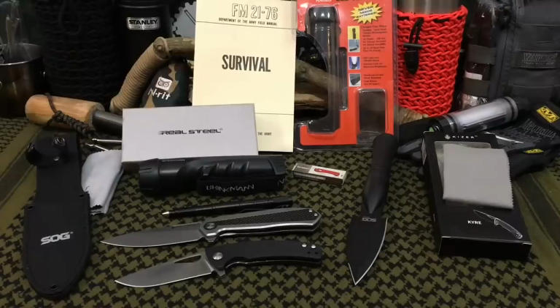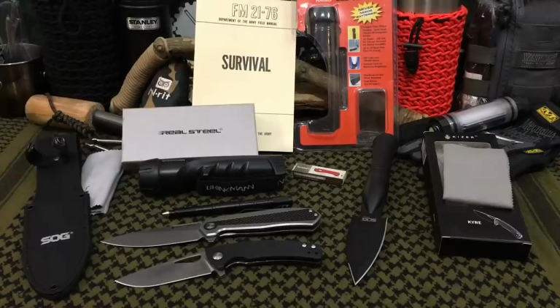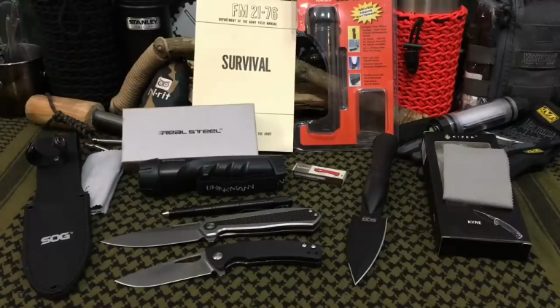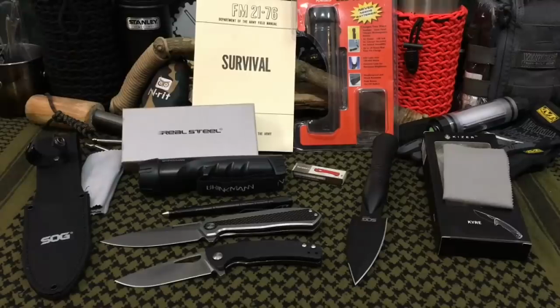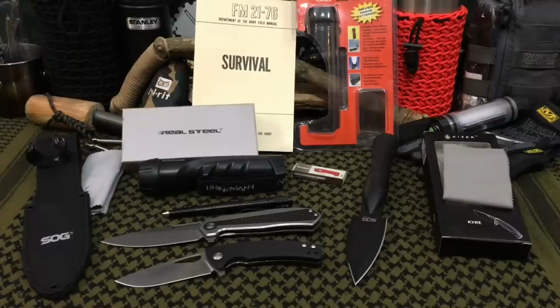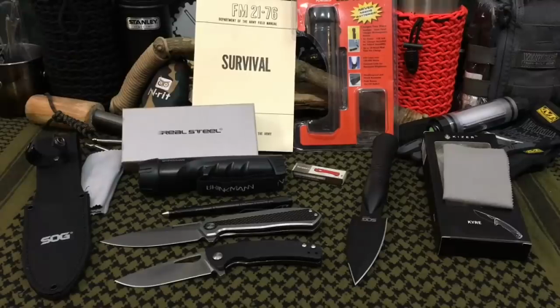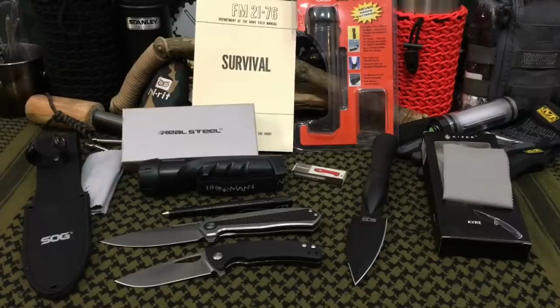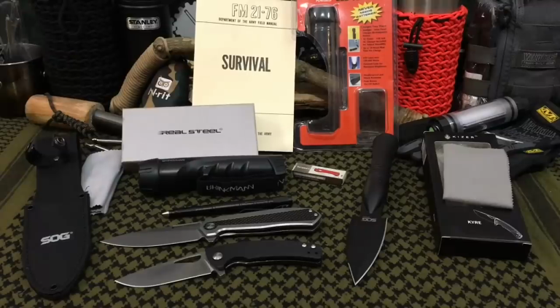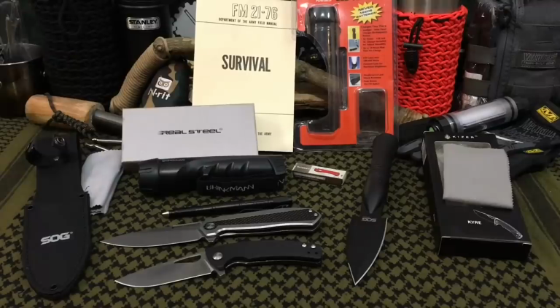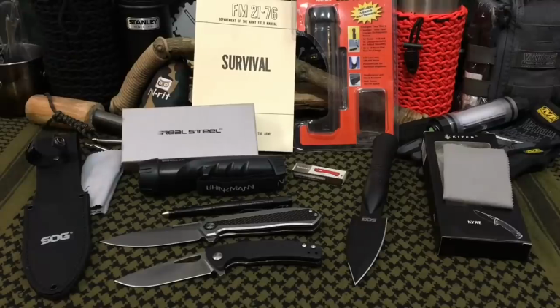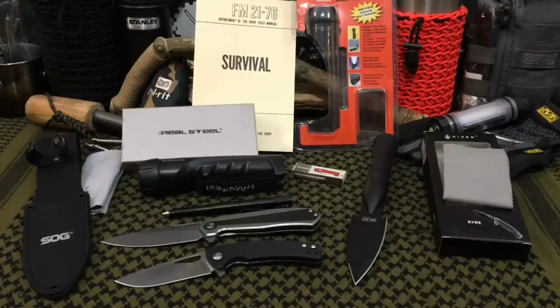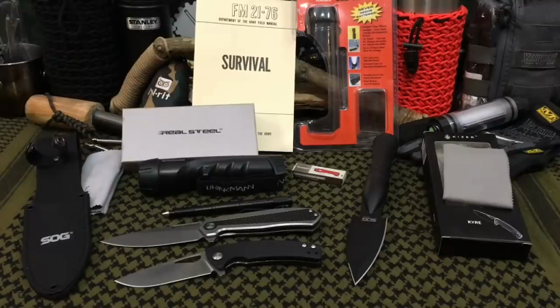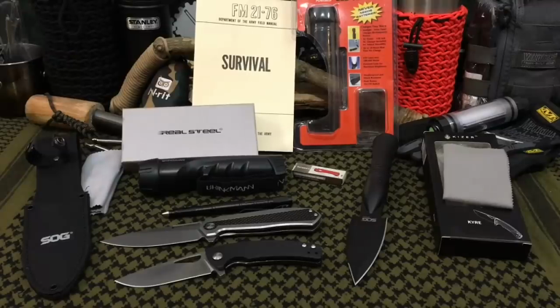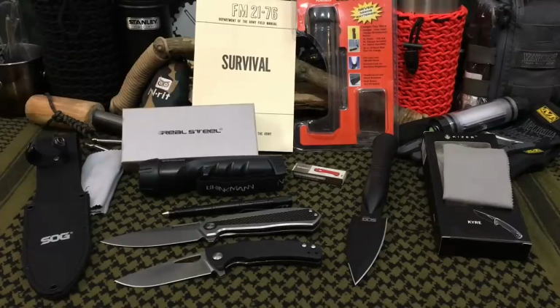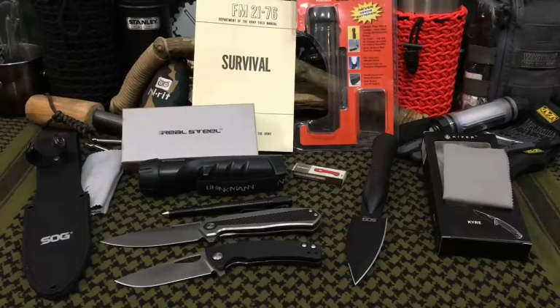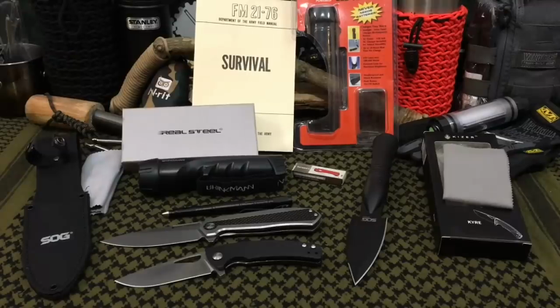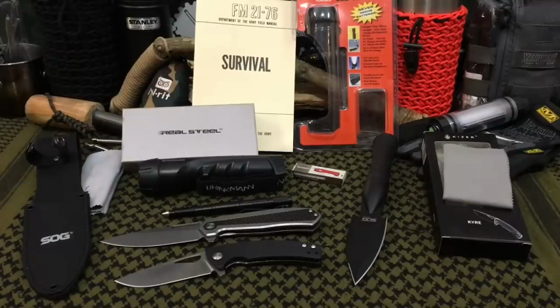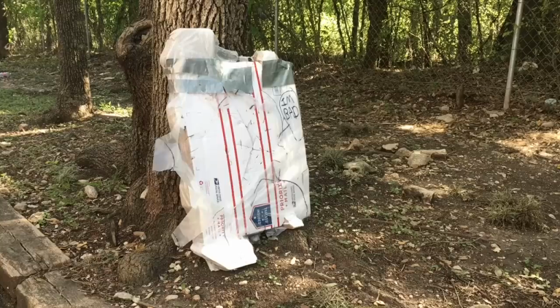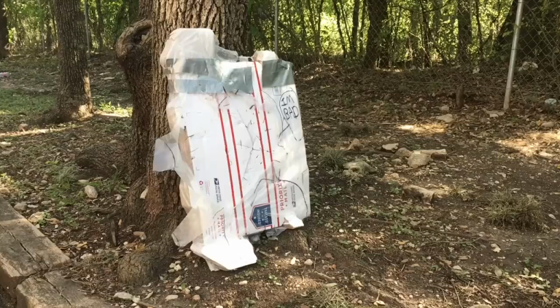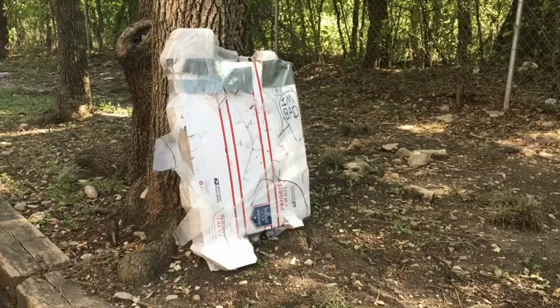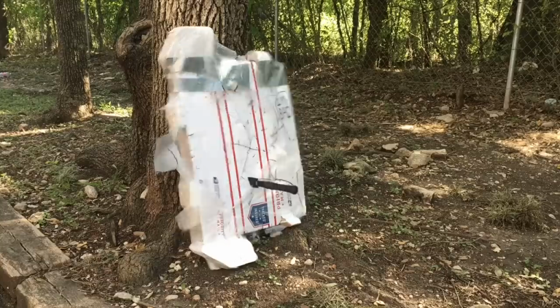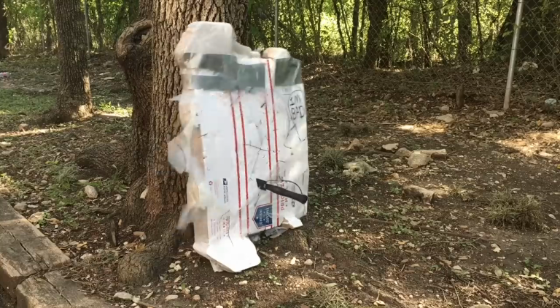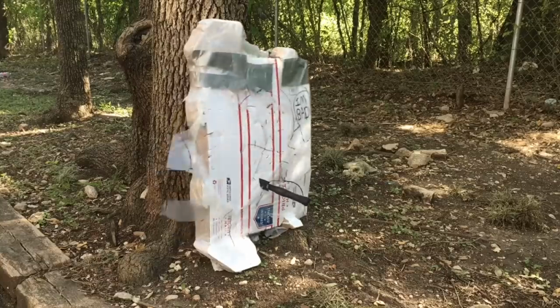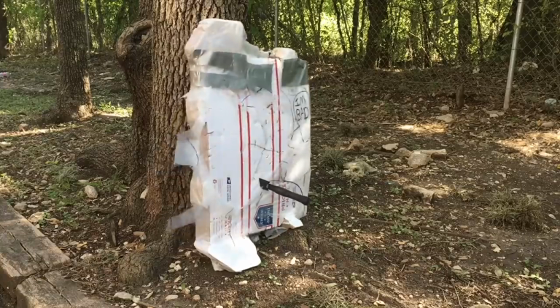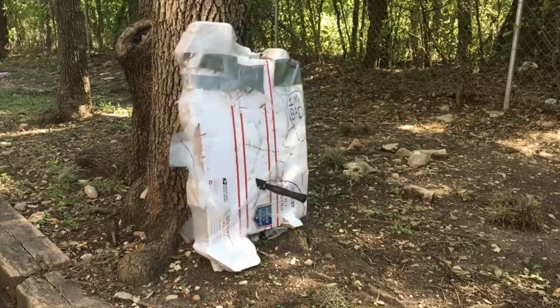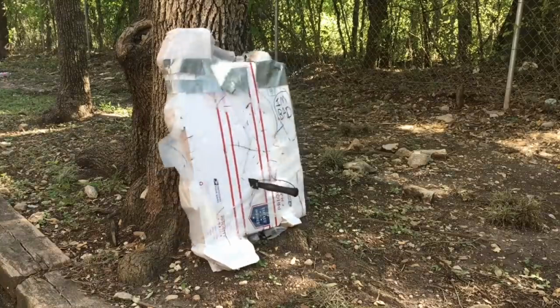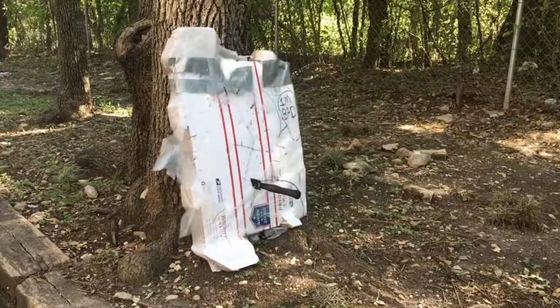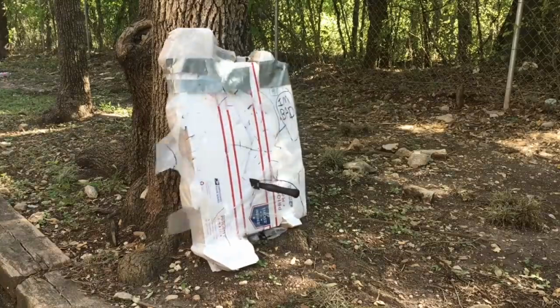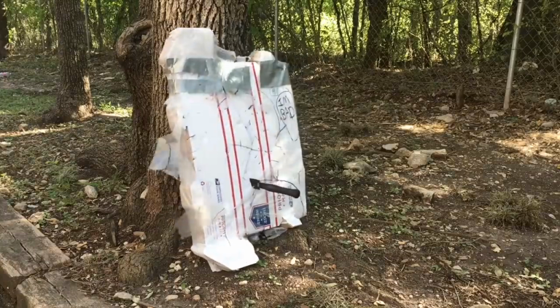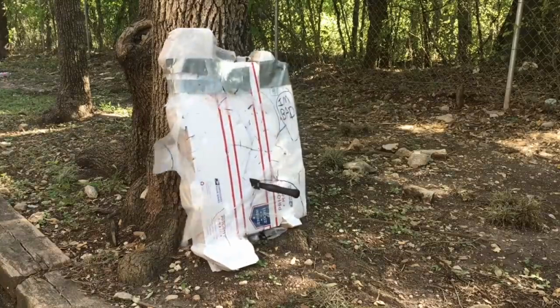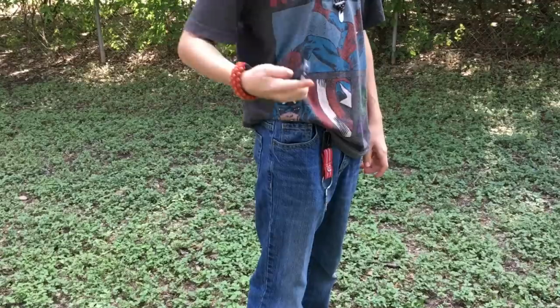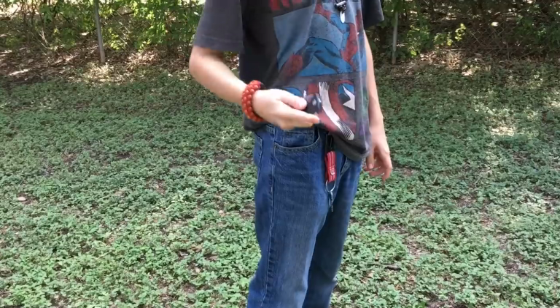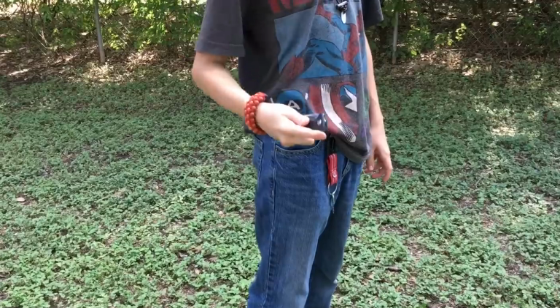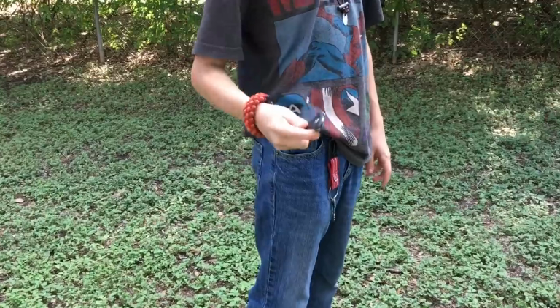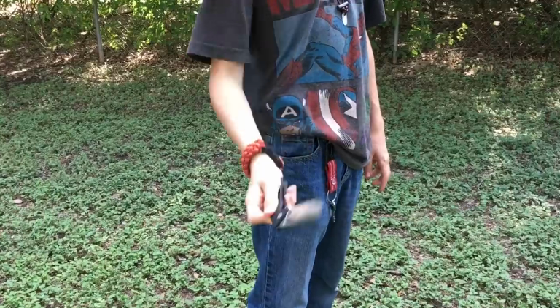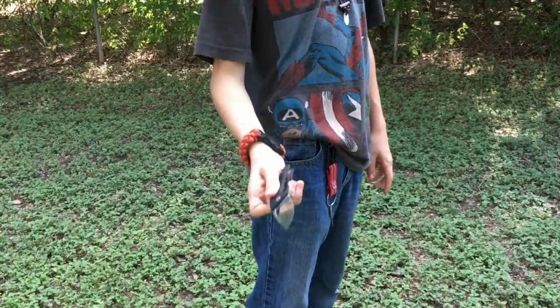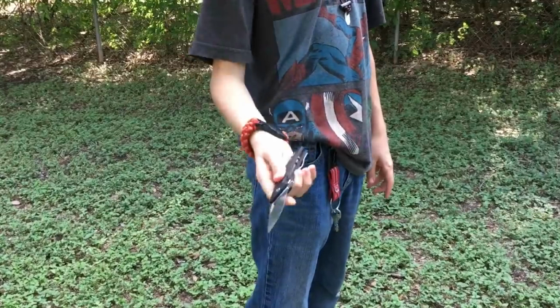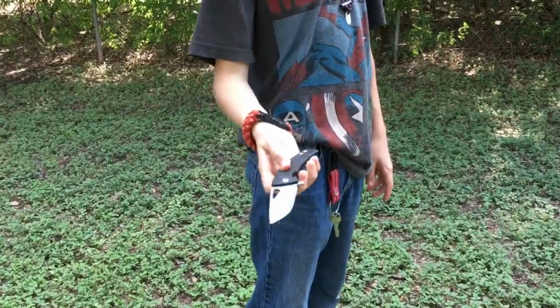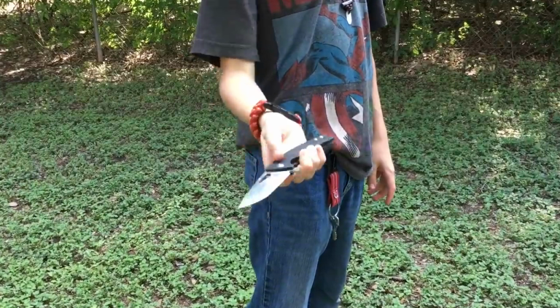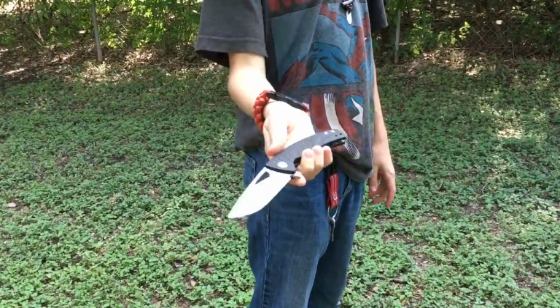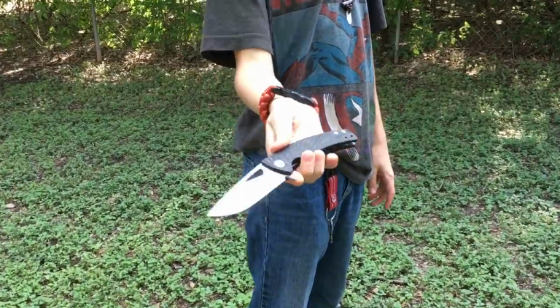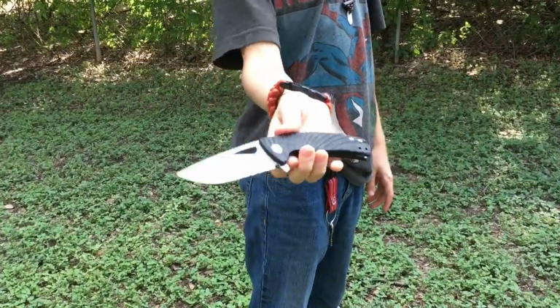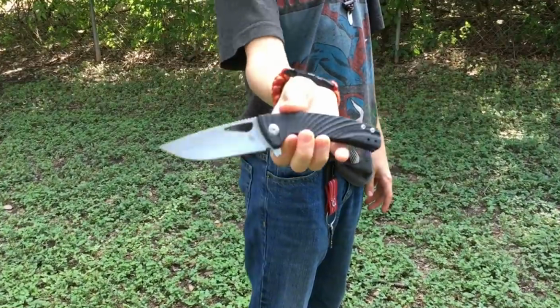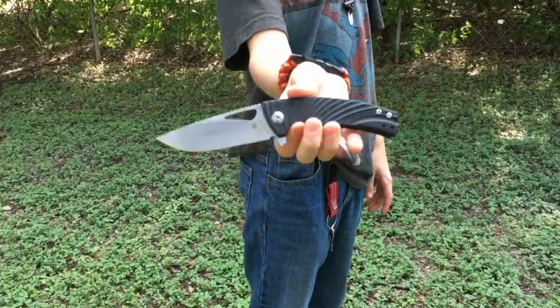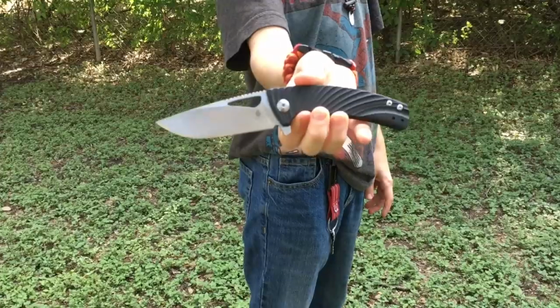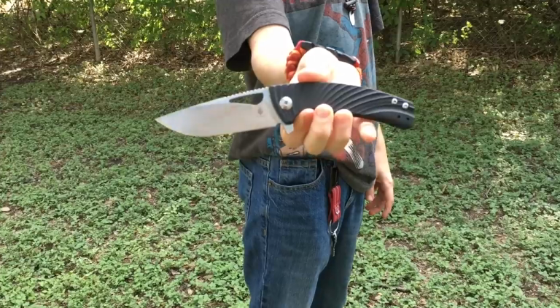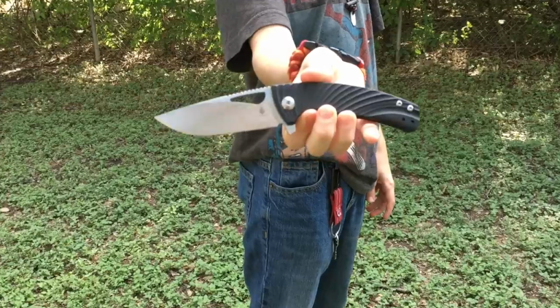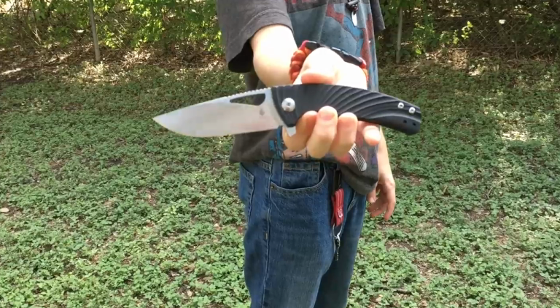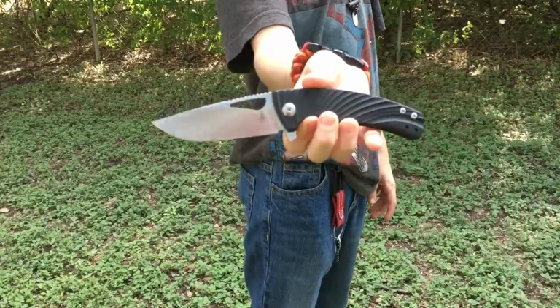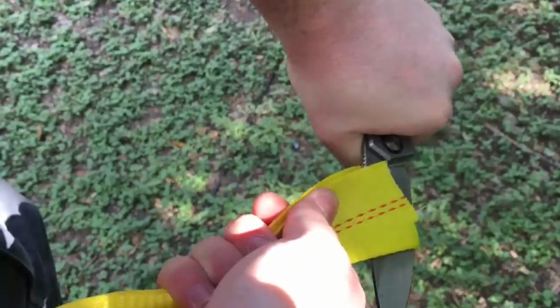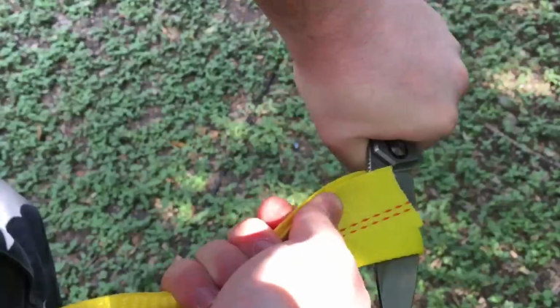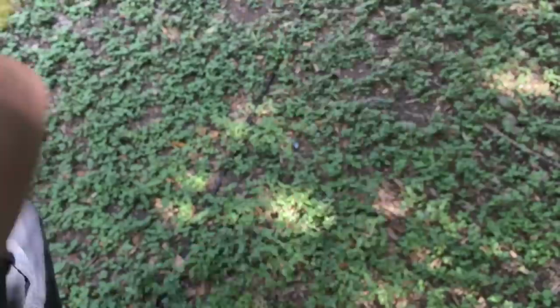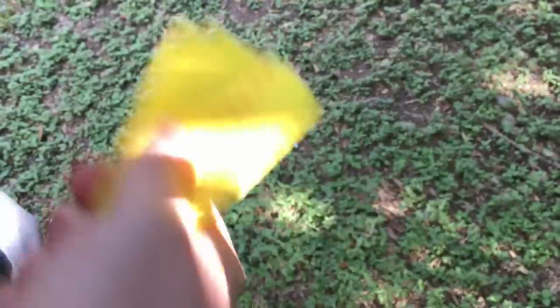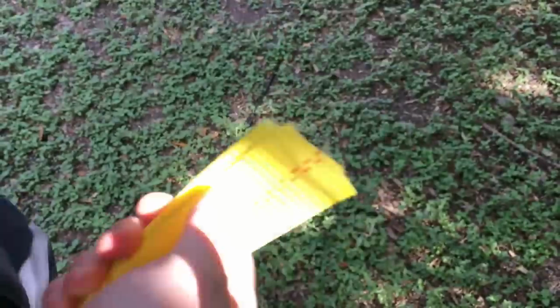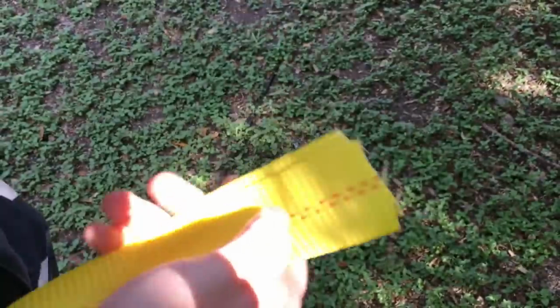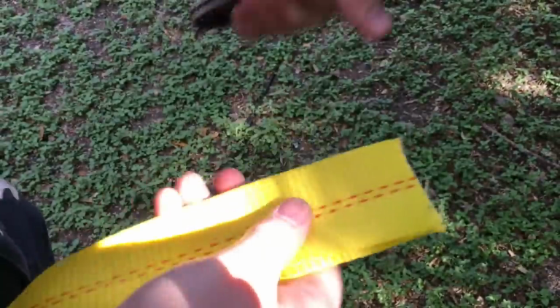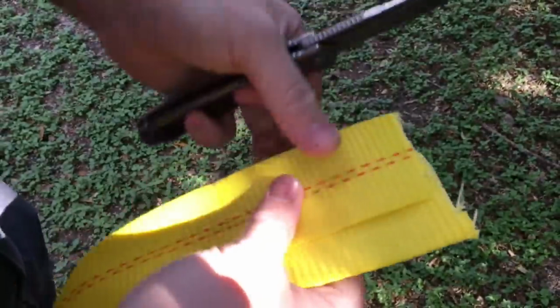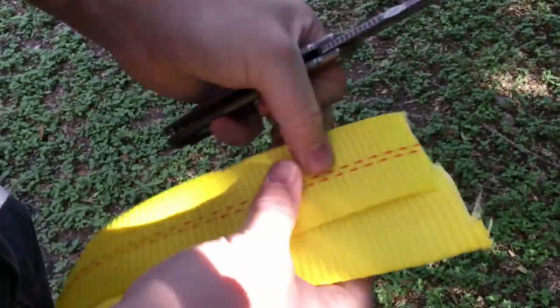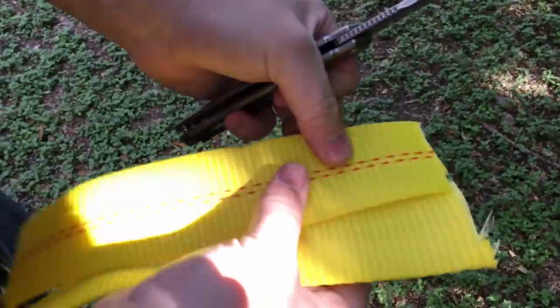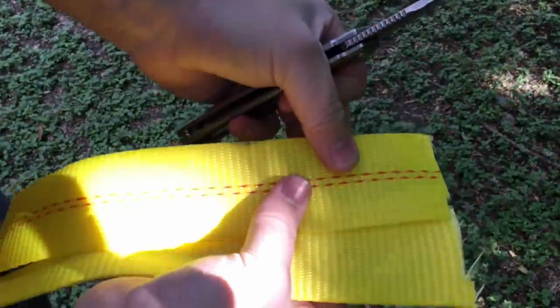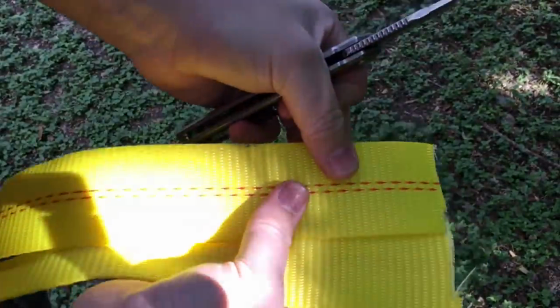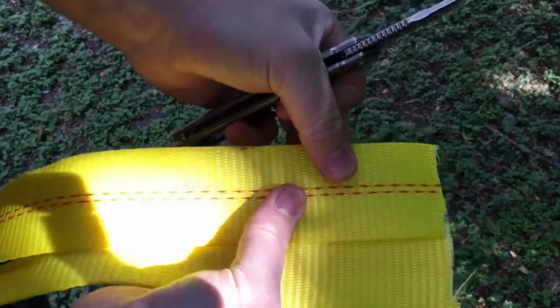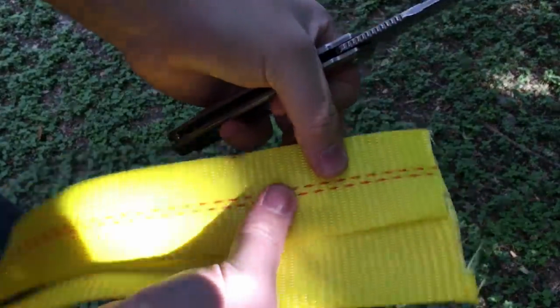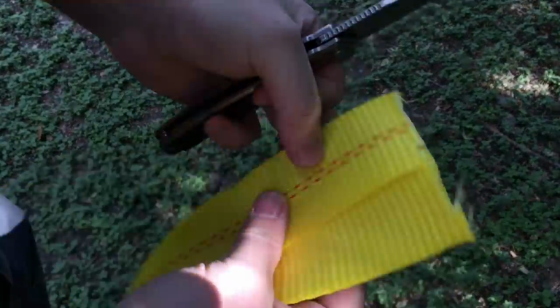Hello YouTube, it is Chris here and in today's episode we're going to be discussing the Monthly Knife Club for August 2017.